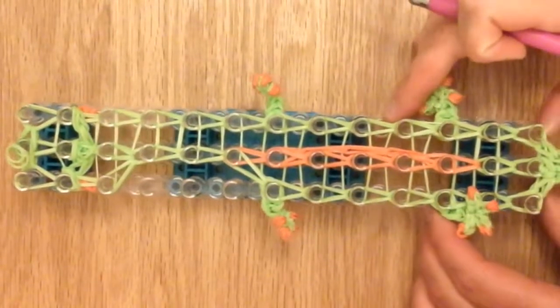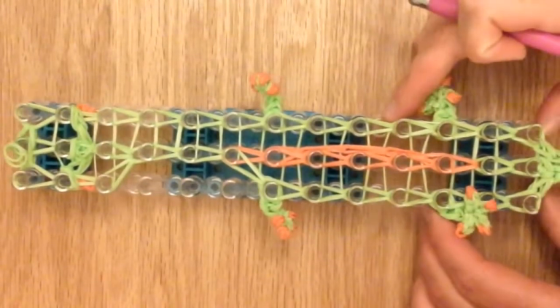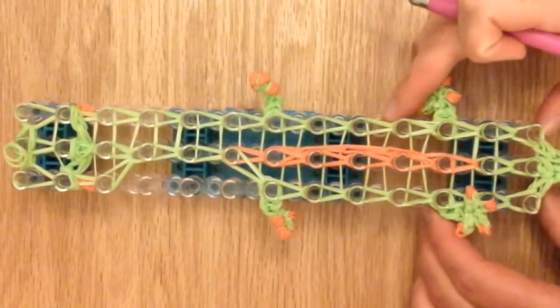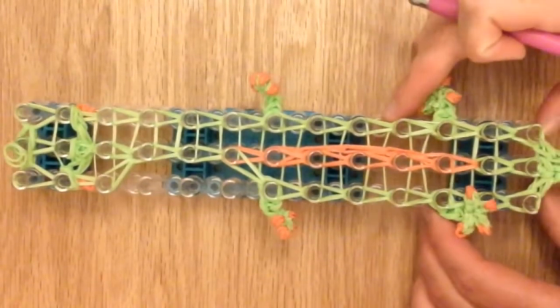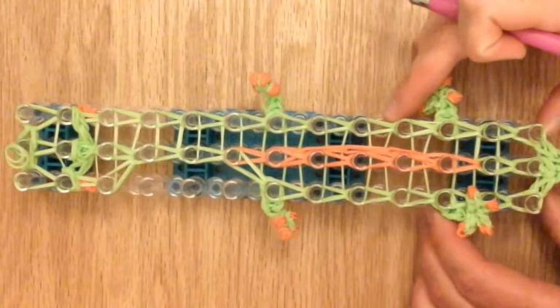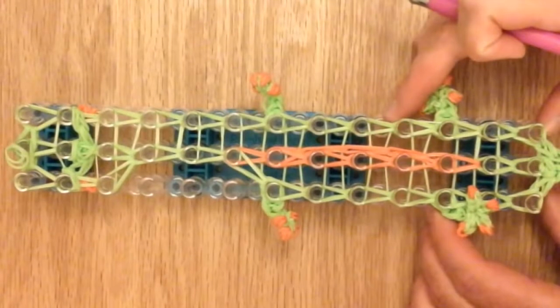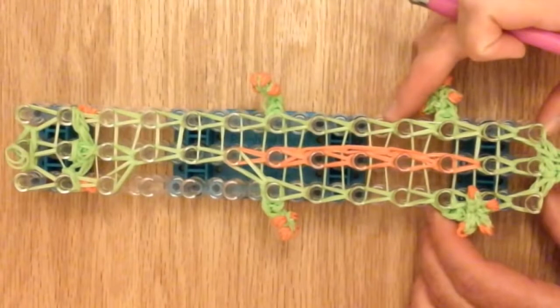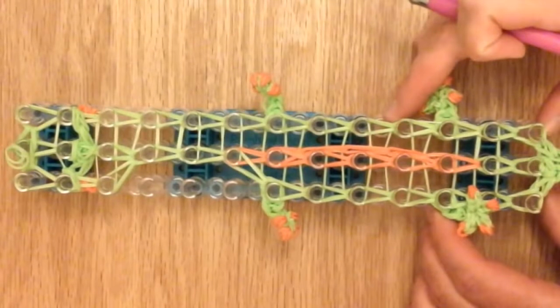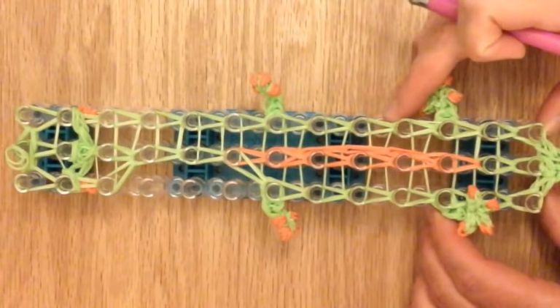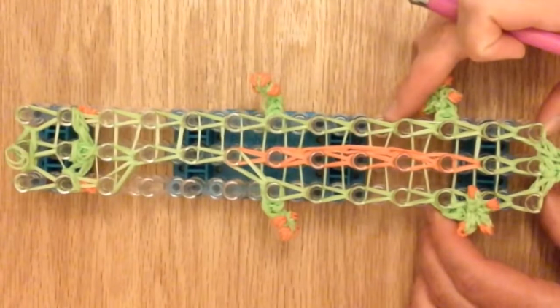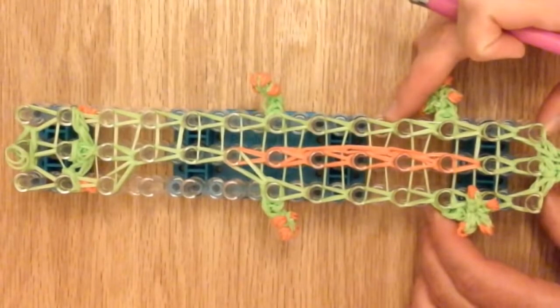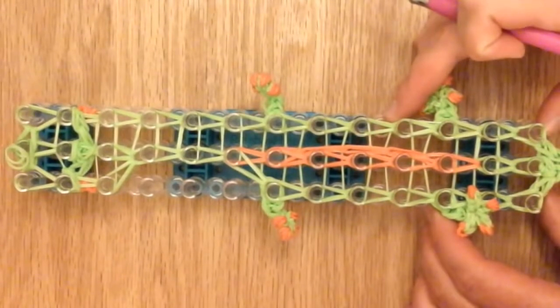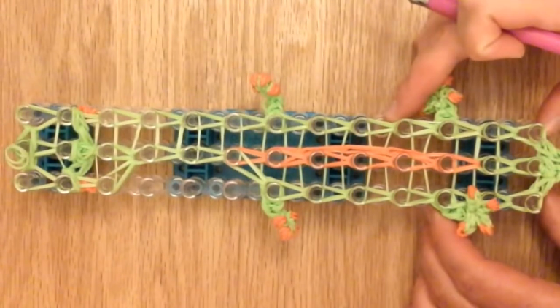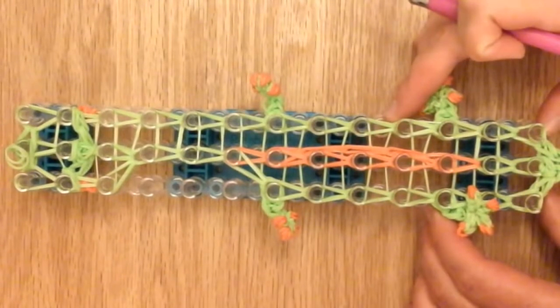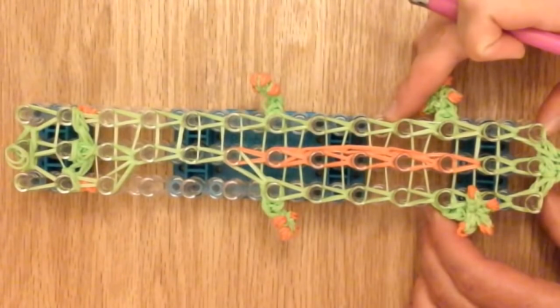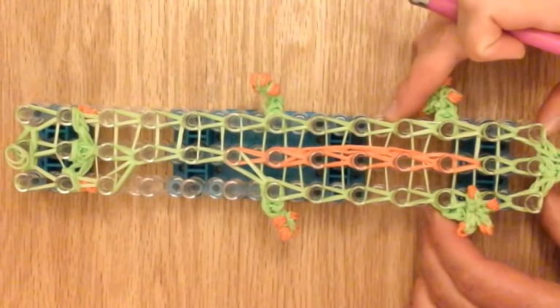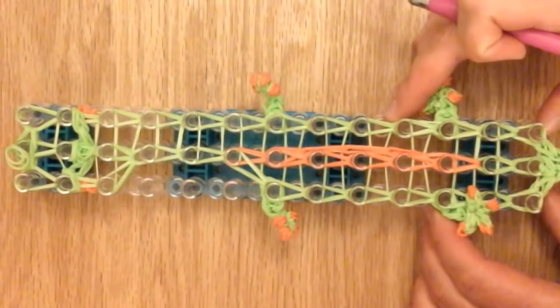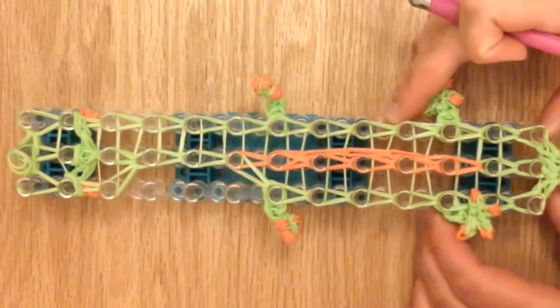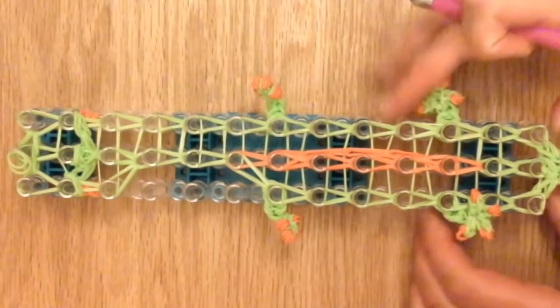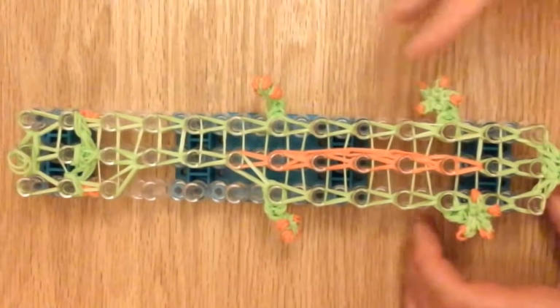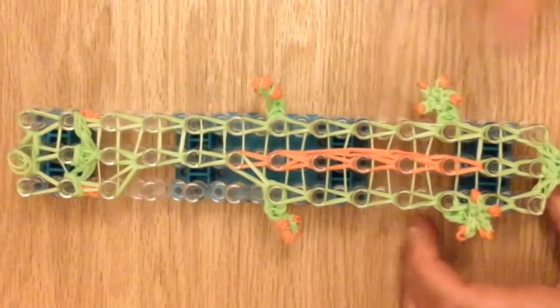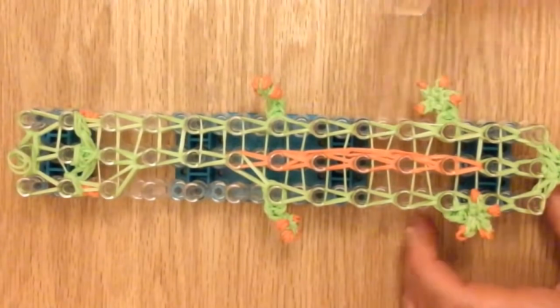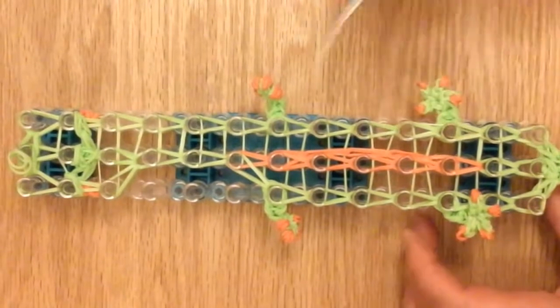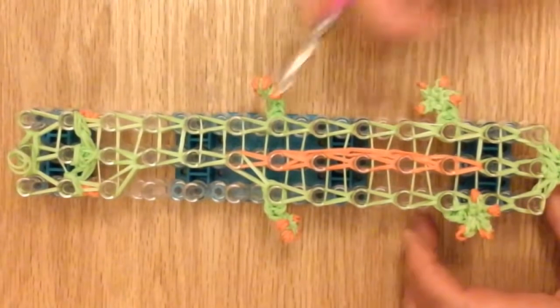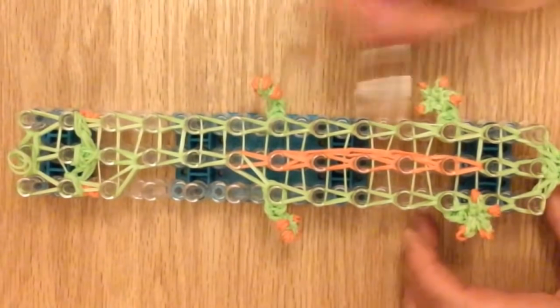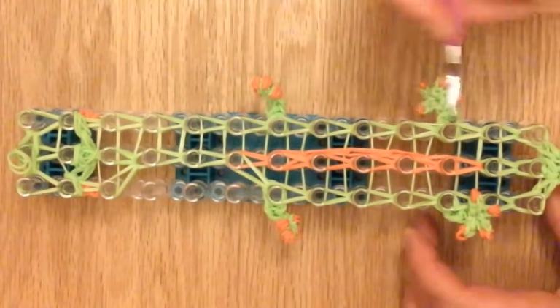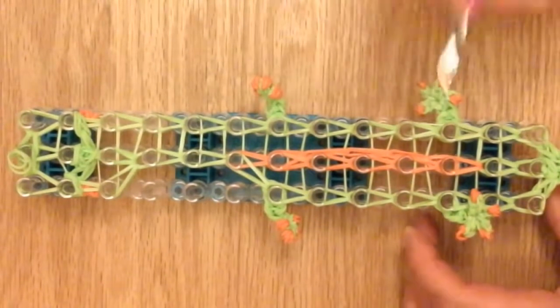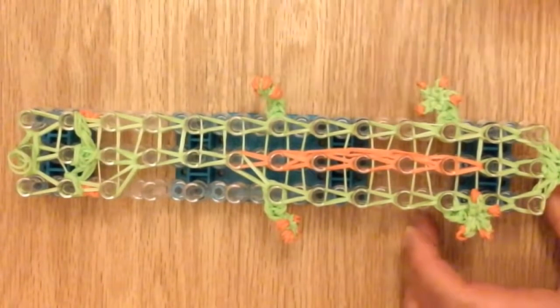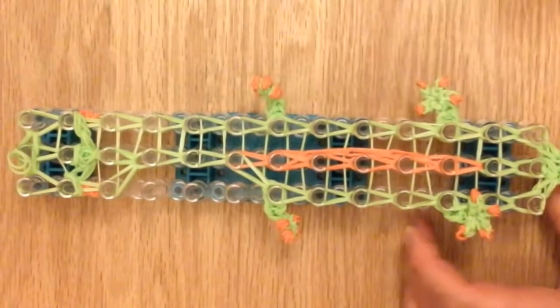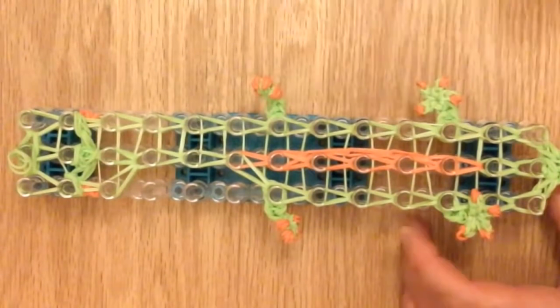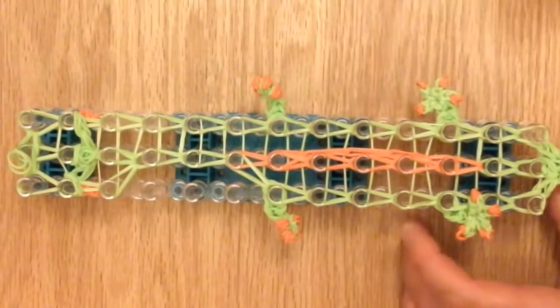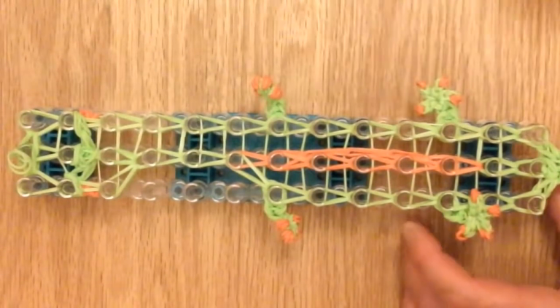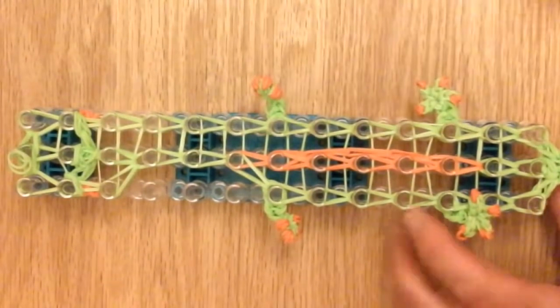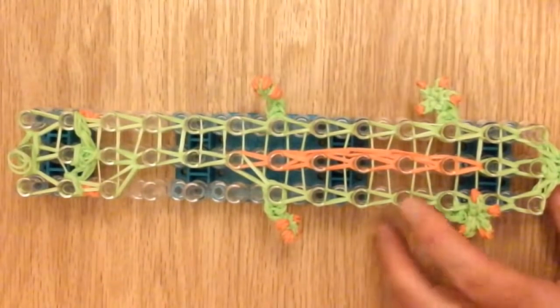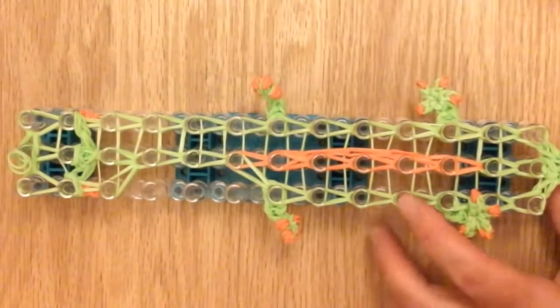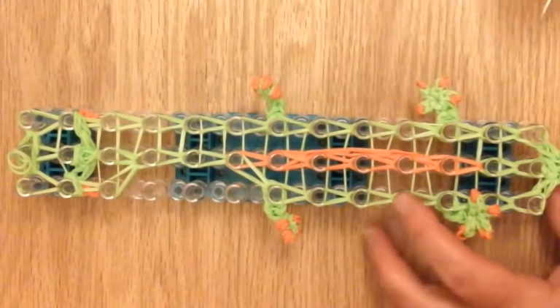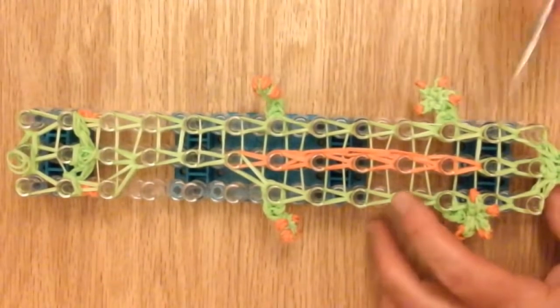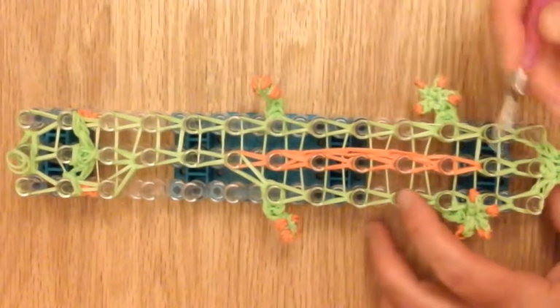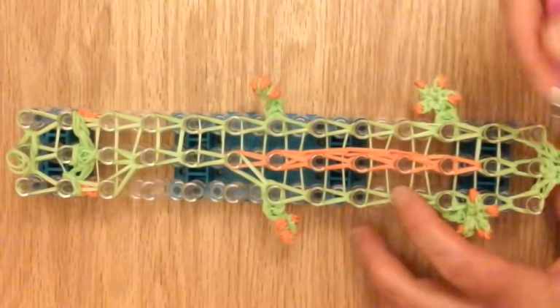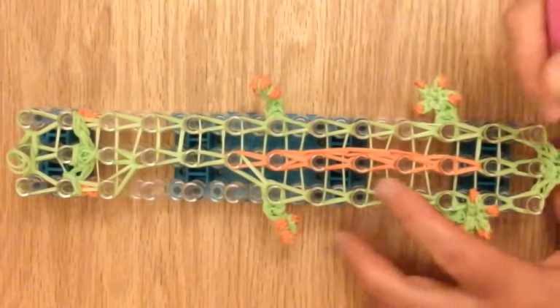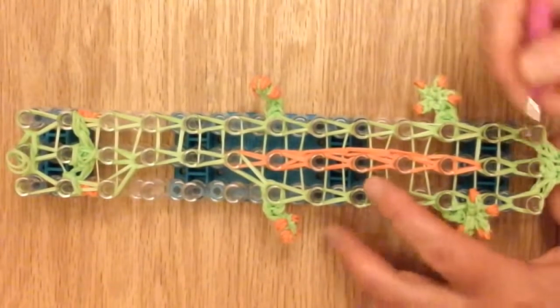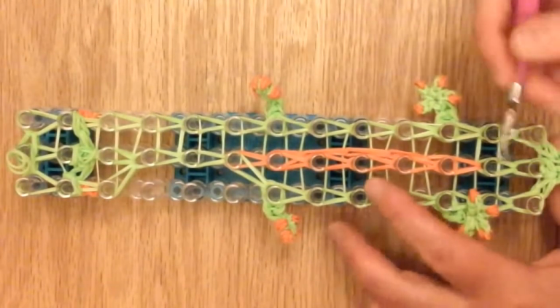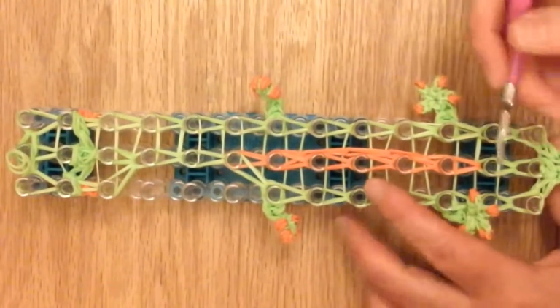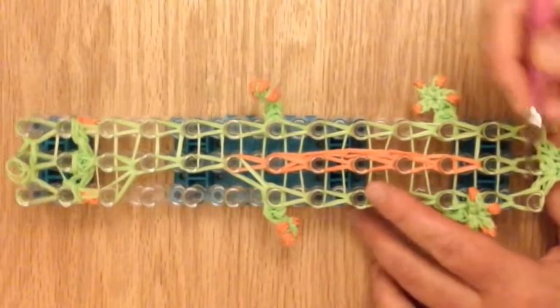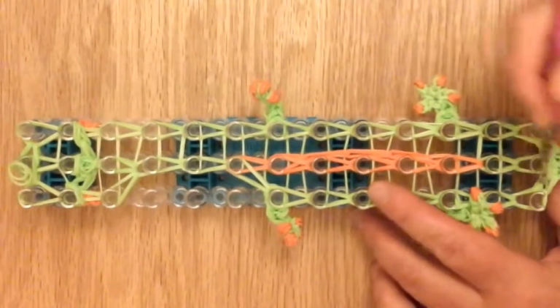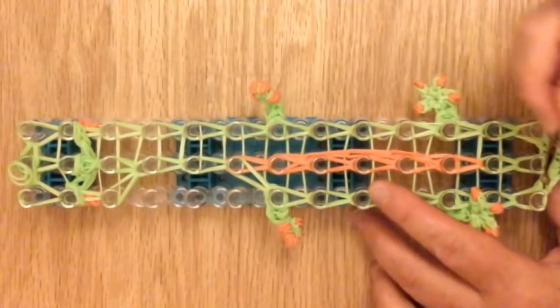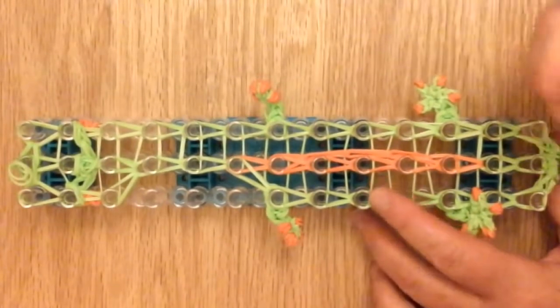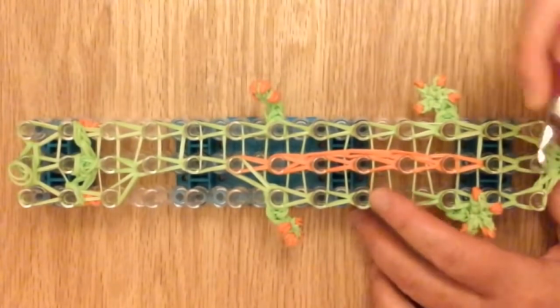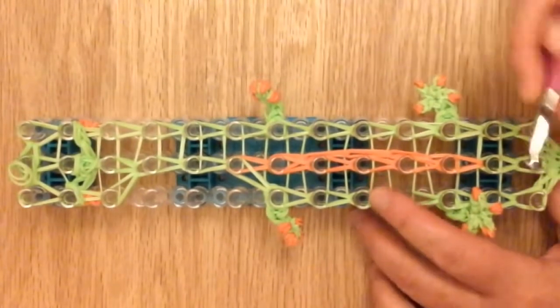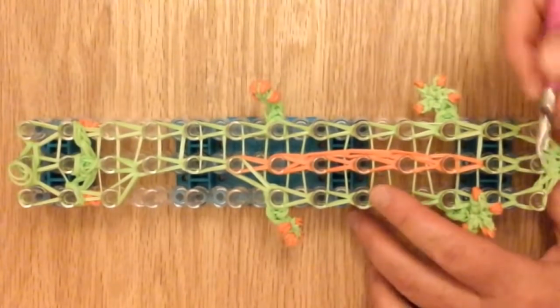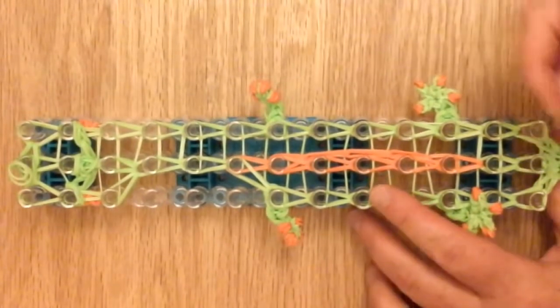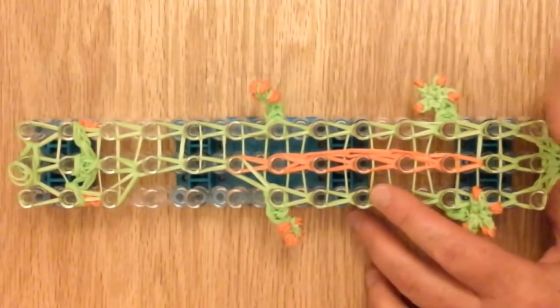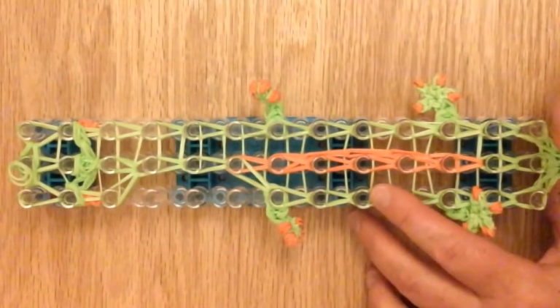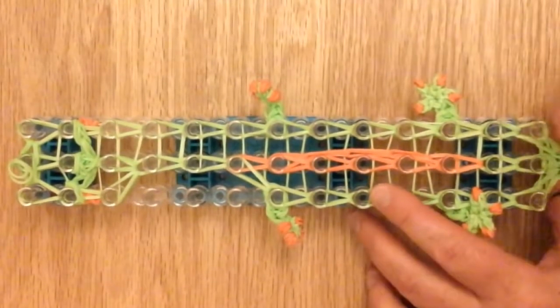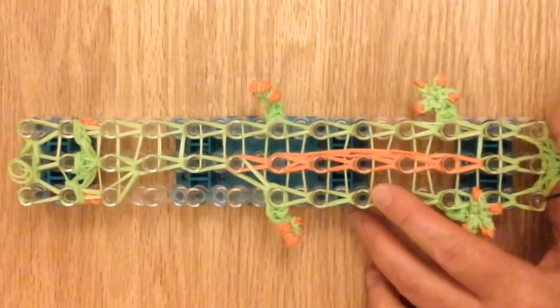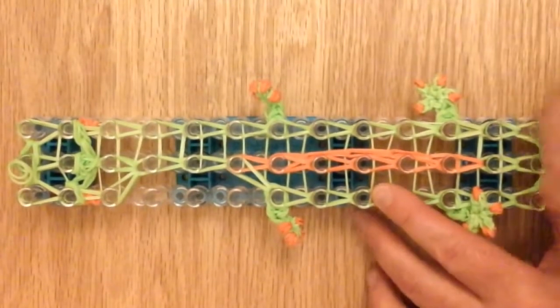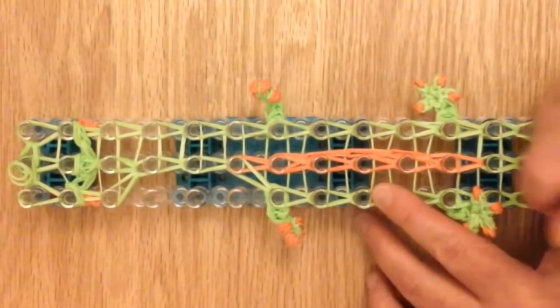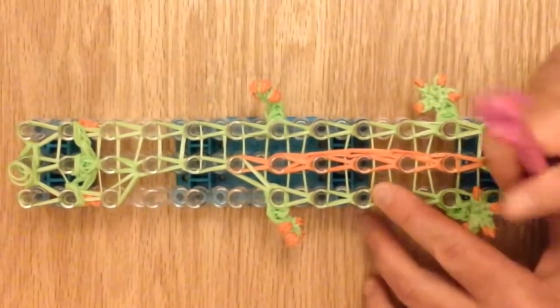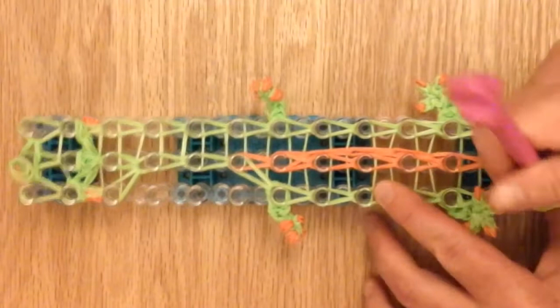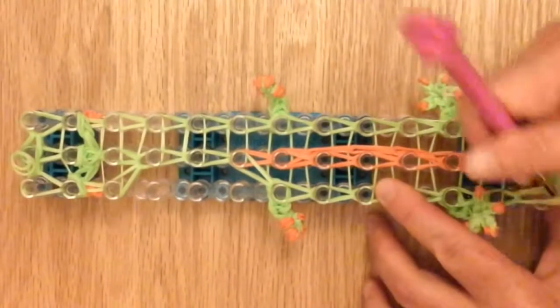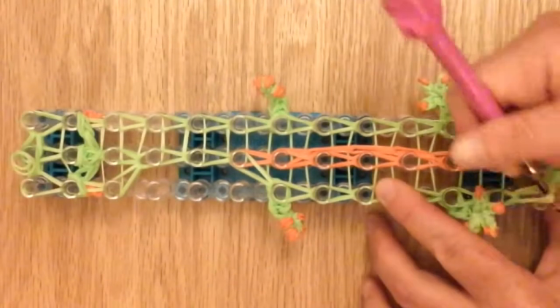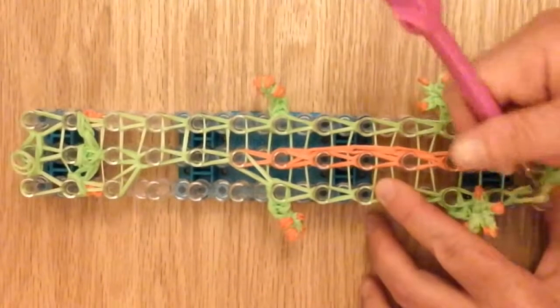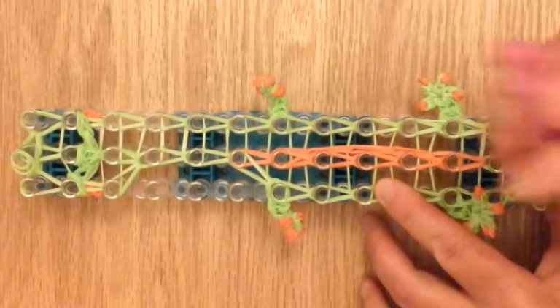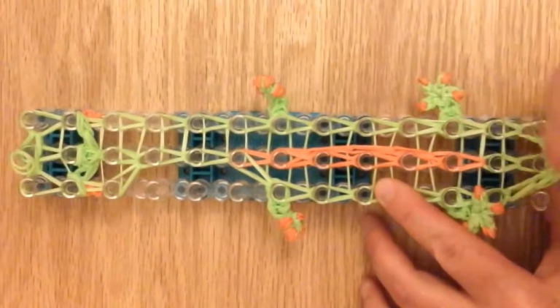Loom this stitch to the middle, then this stitch to the middle. Grab a double band of green and make a little slip knot, pull it taut. This is what it should look like — the looped version of your gecko. Make sure it looks like this with teardrop shapes, then slowly take it off the loom.